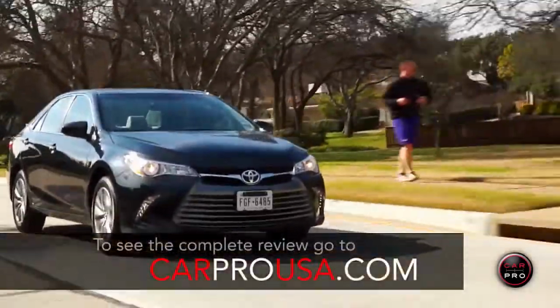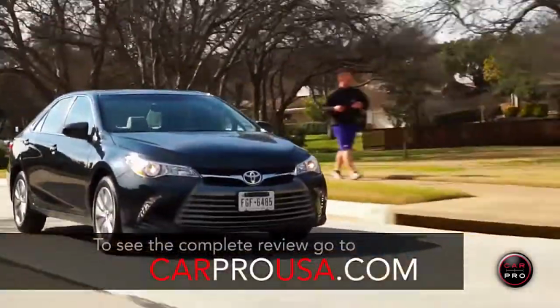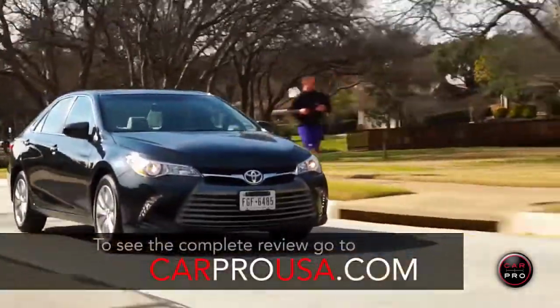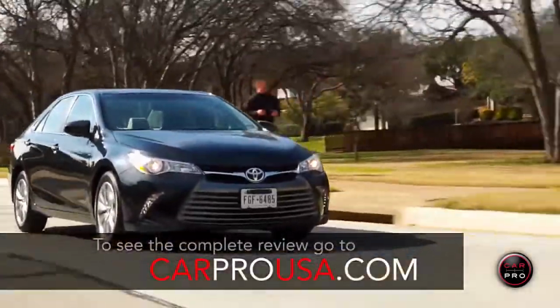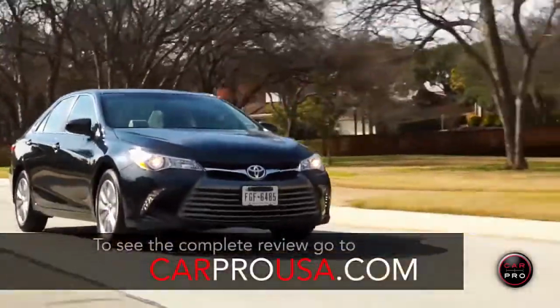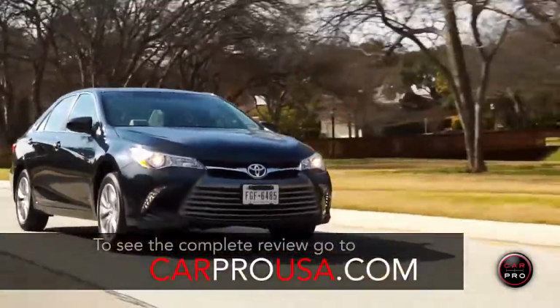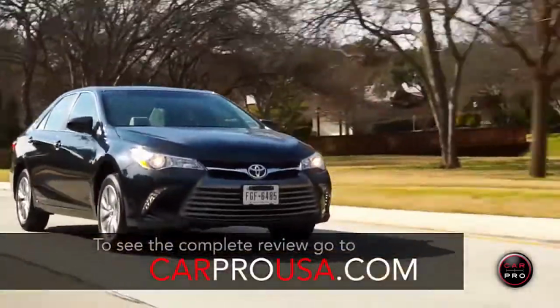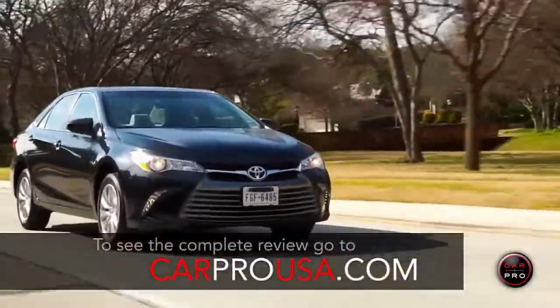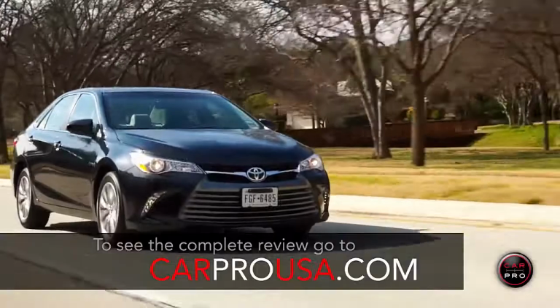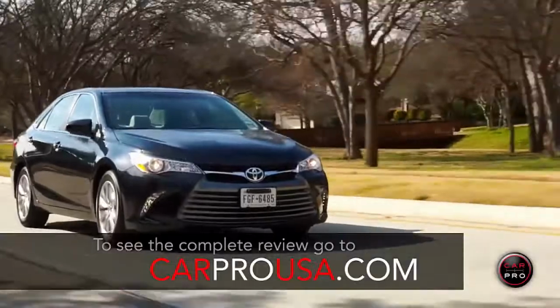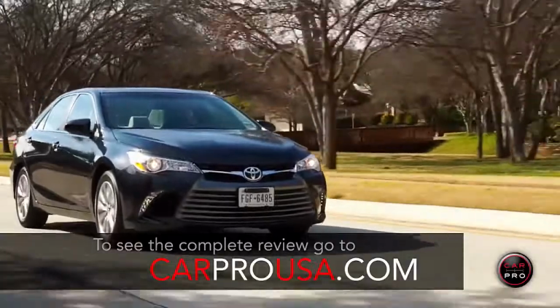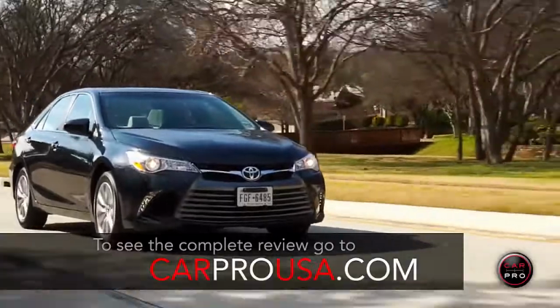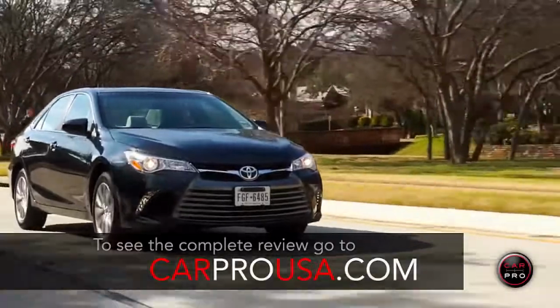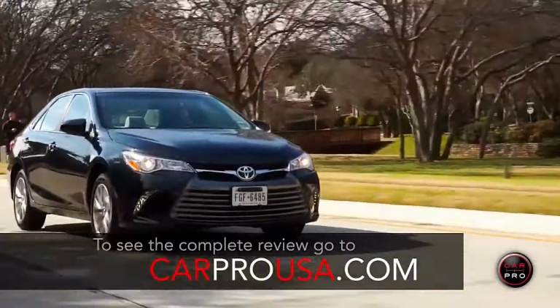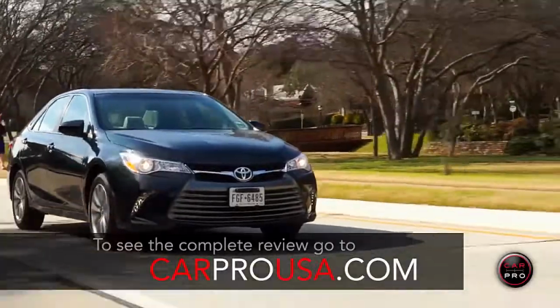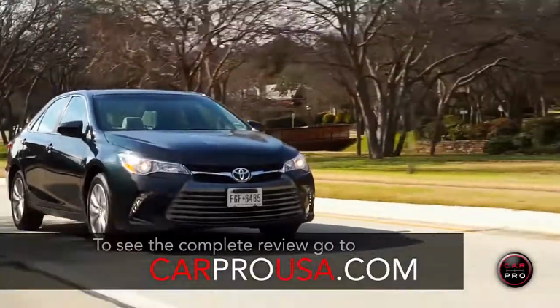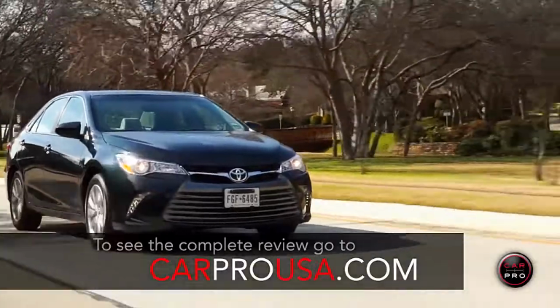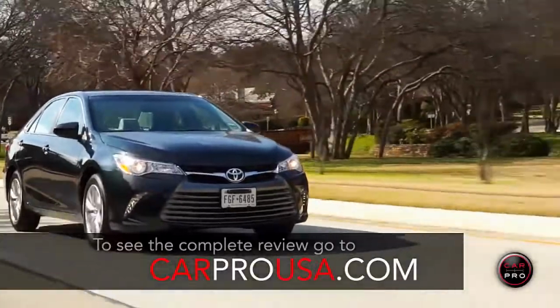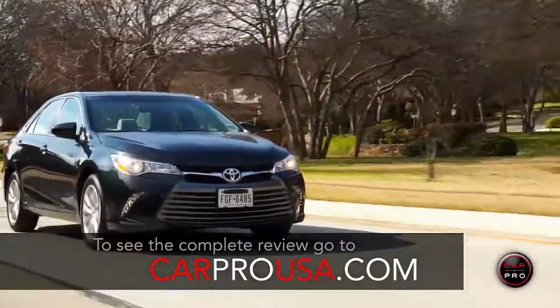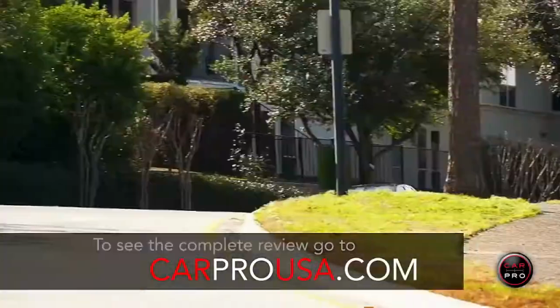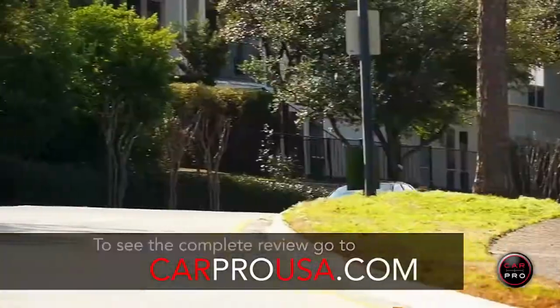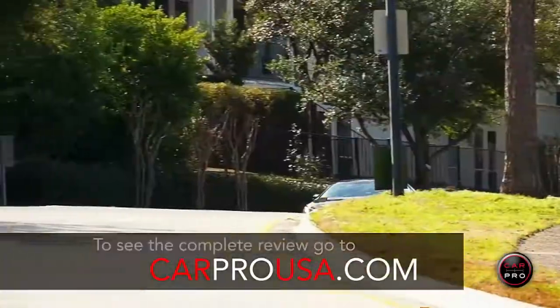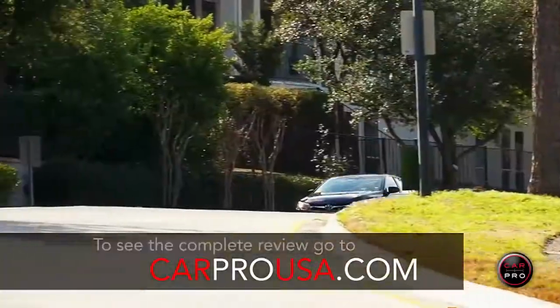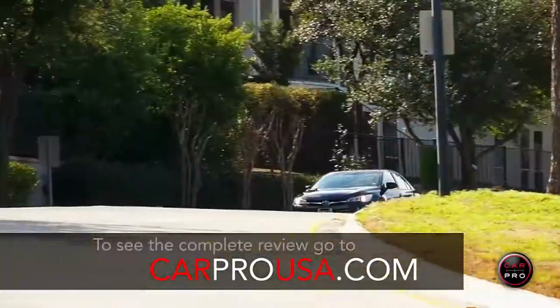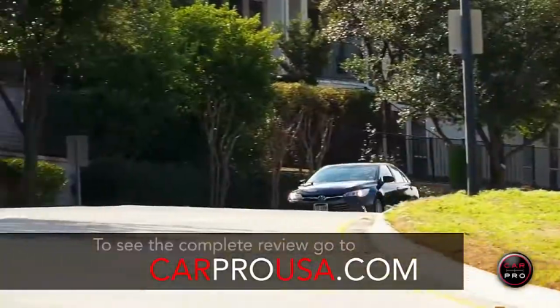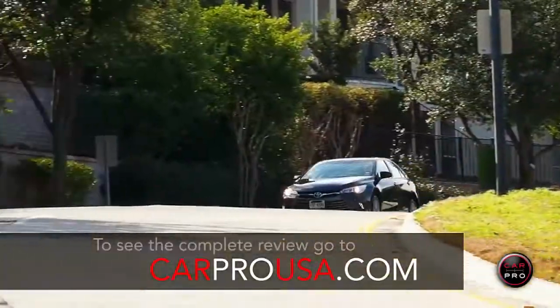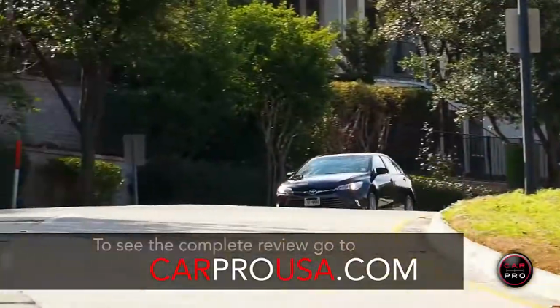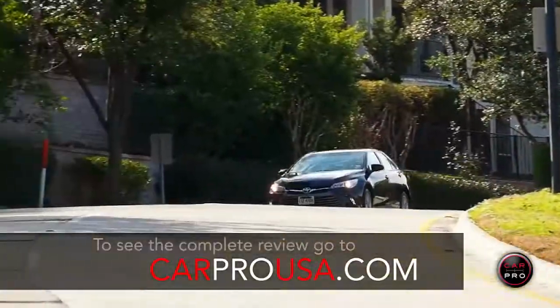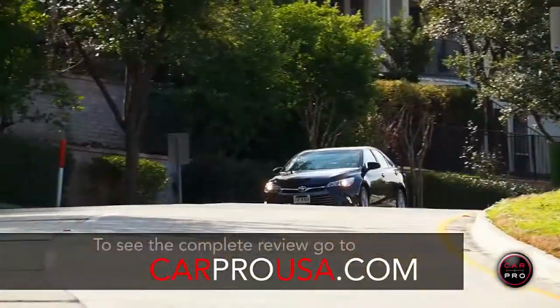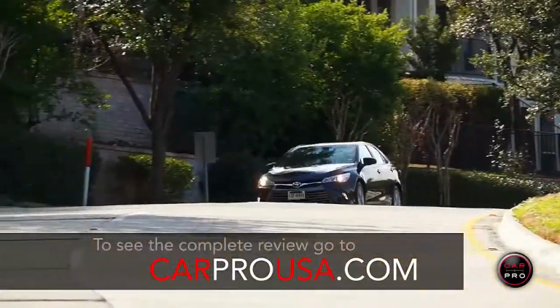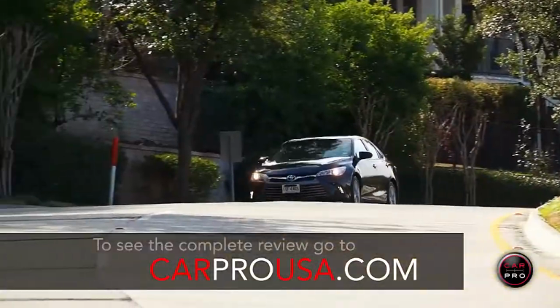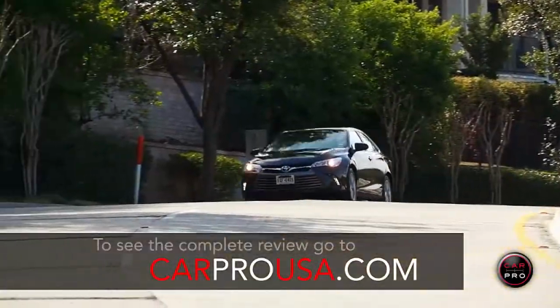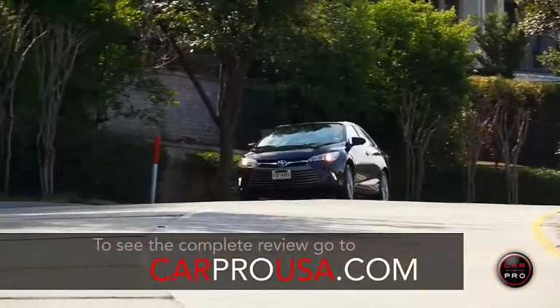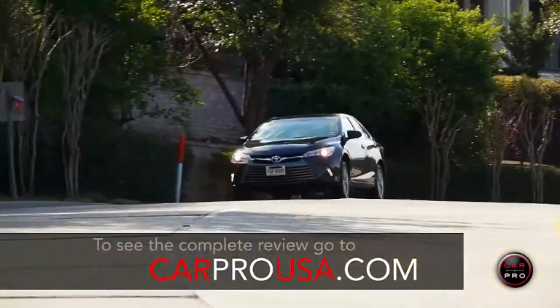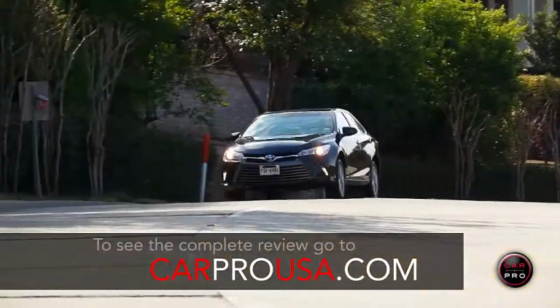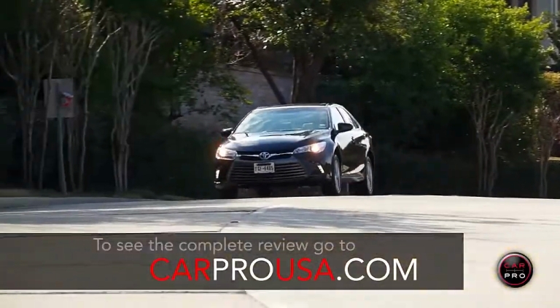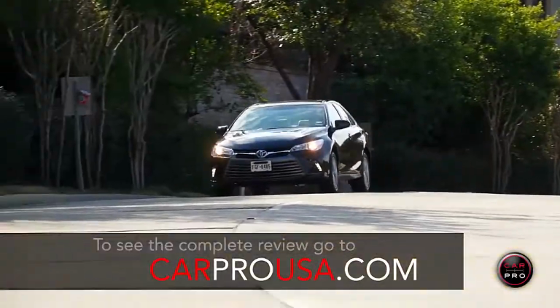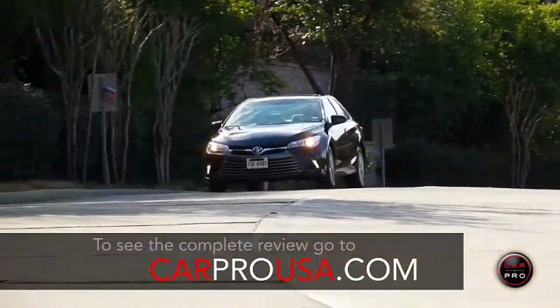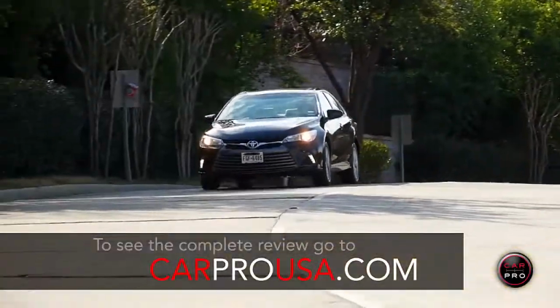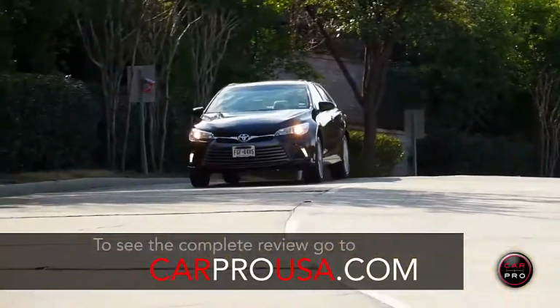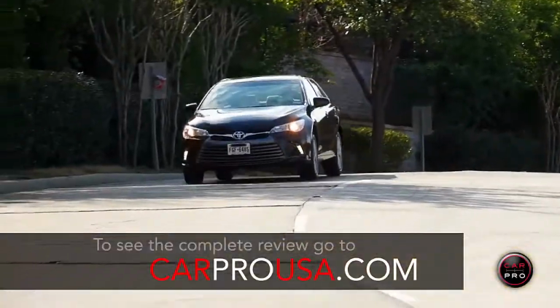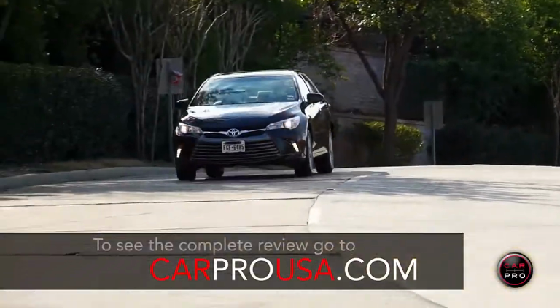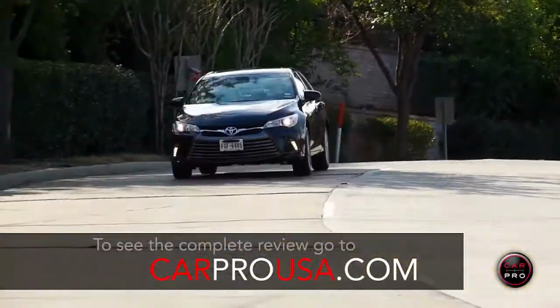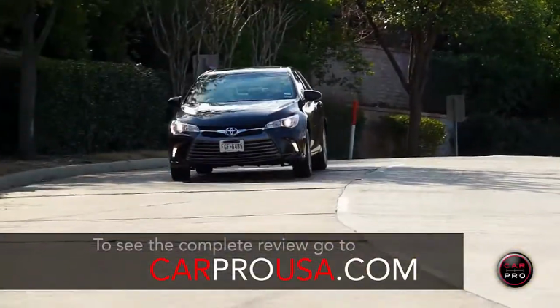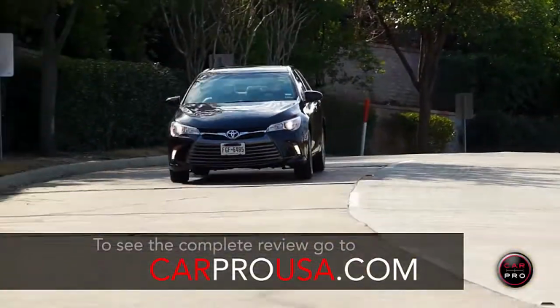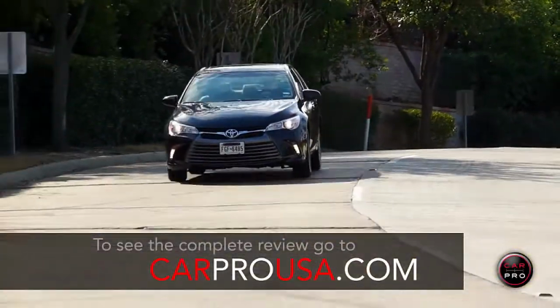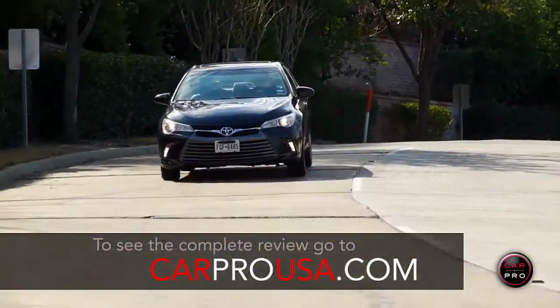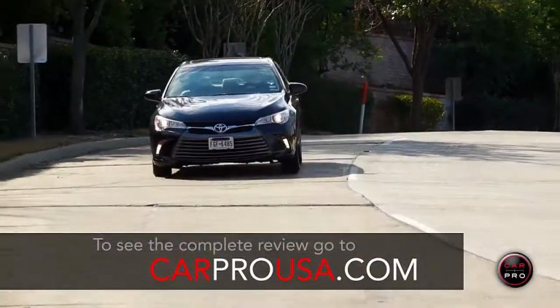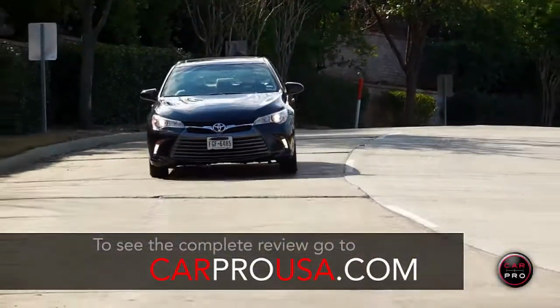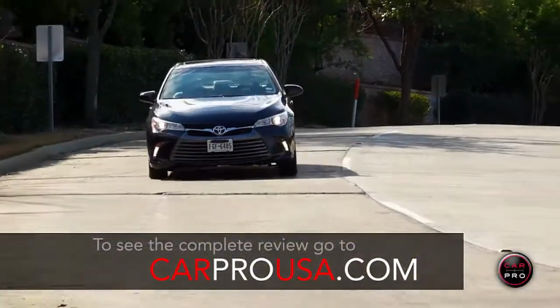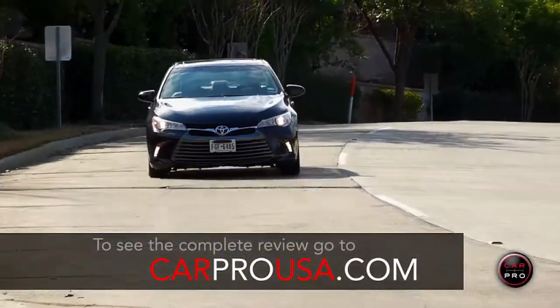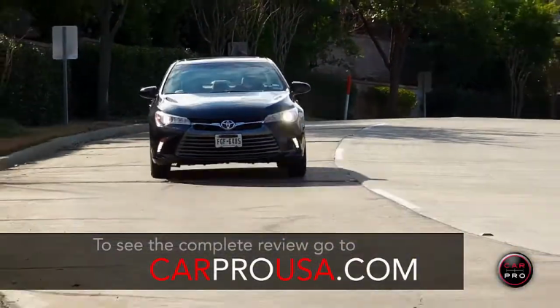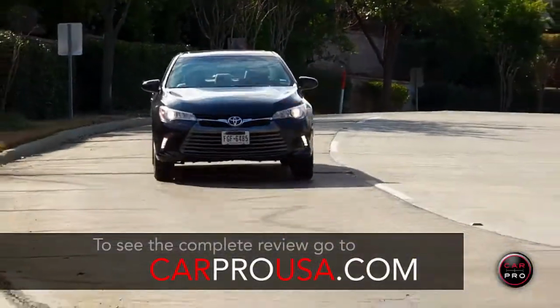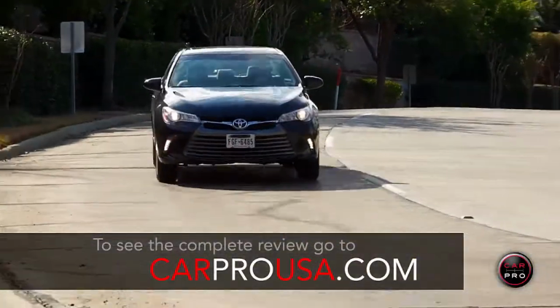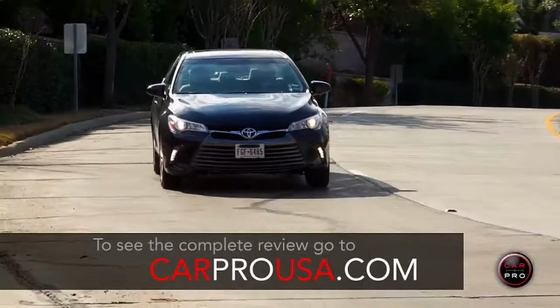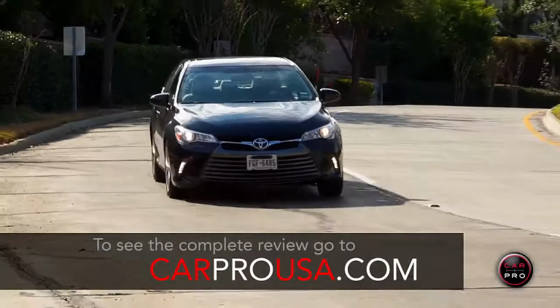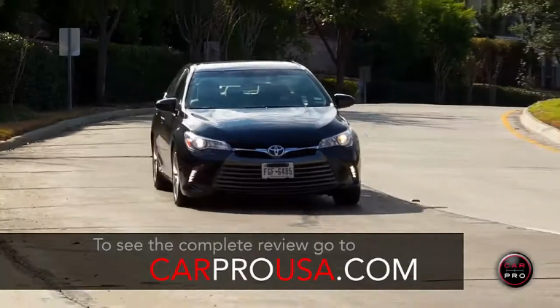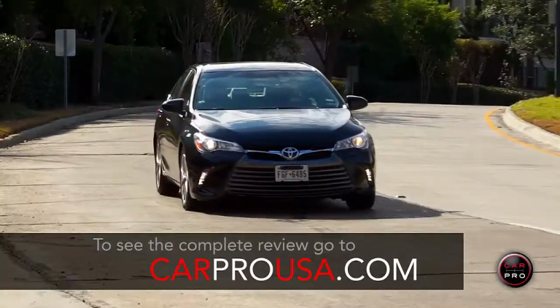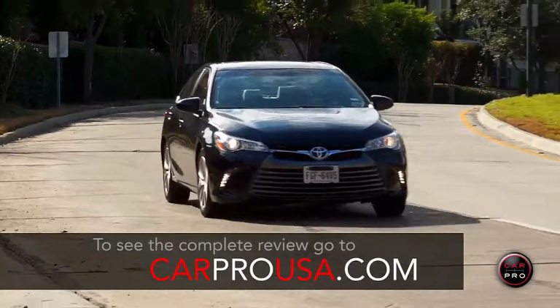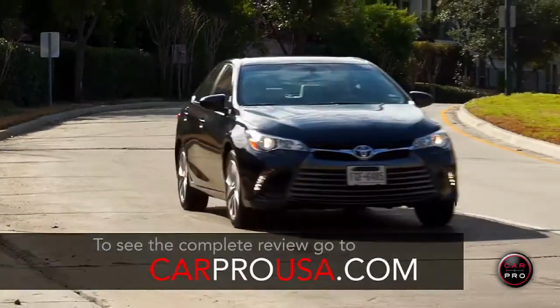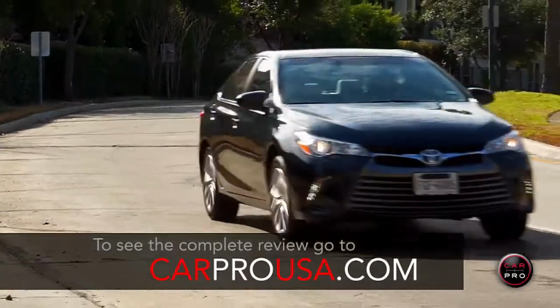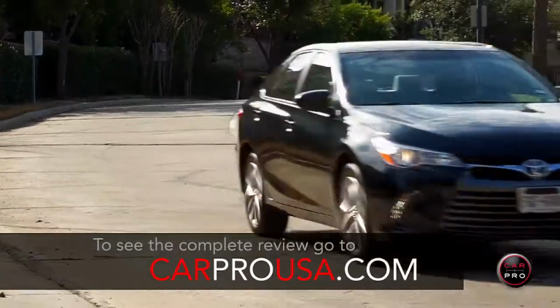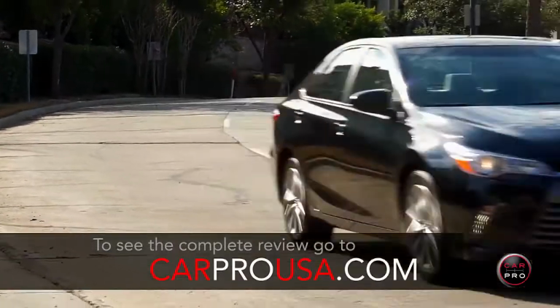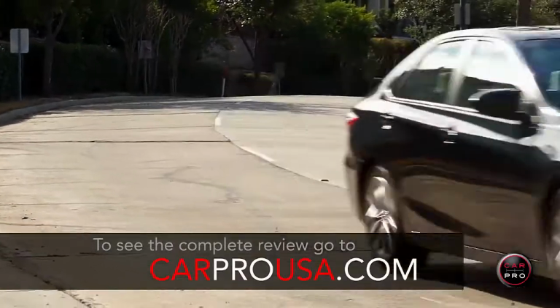Since 1982, when the first Camry was sold in America, the car has continually gotten larger both in length and width.